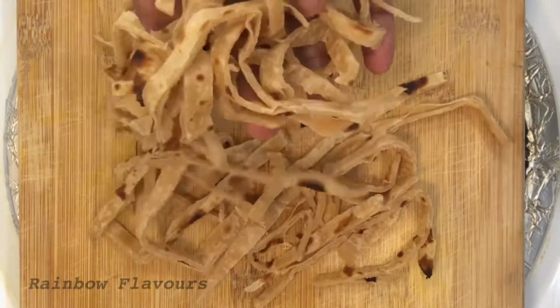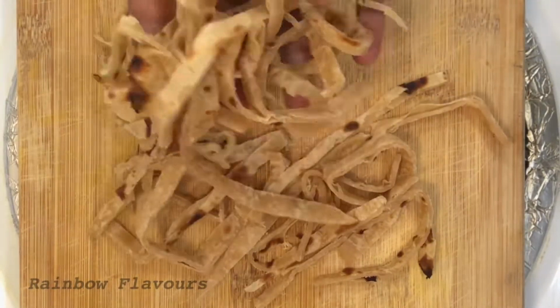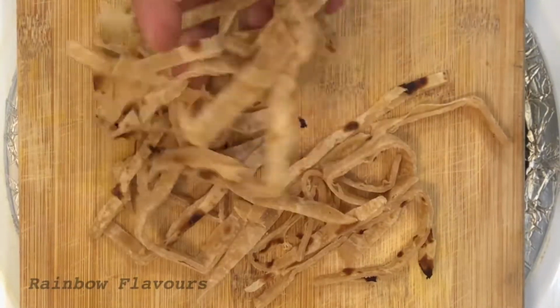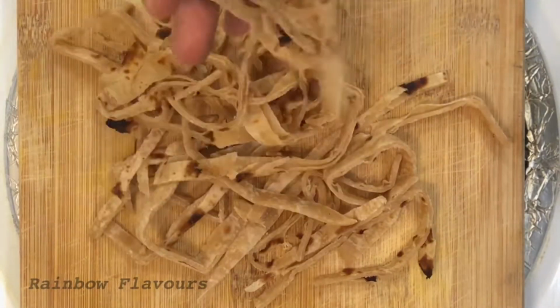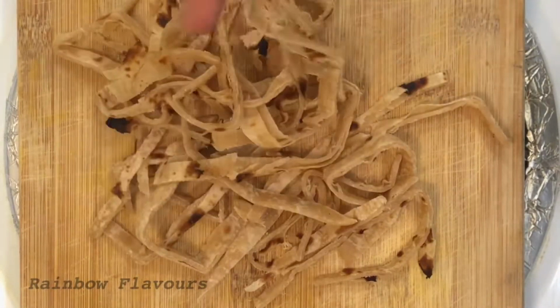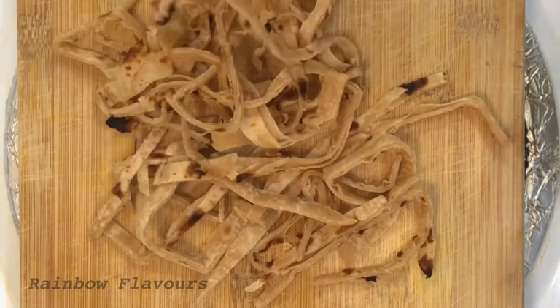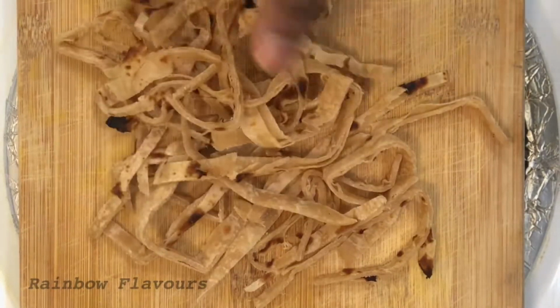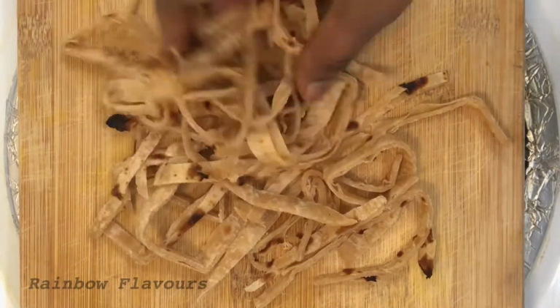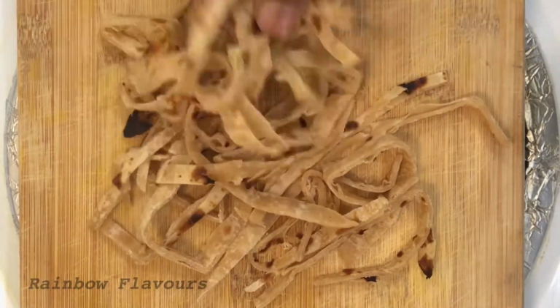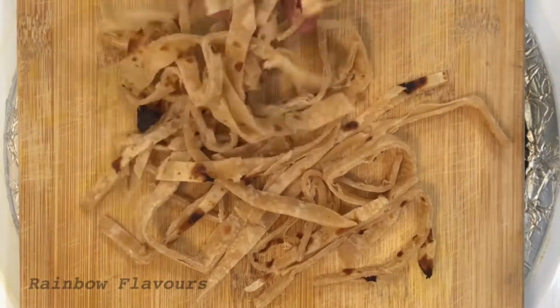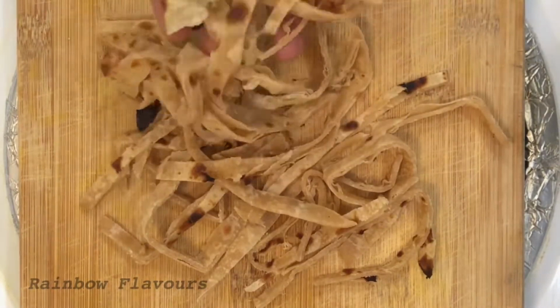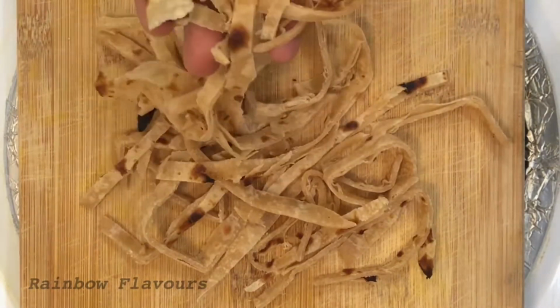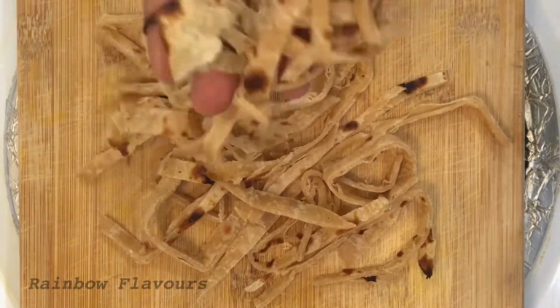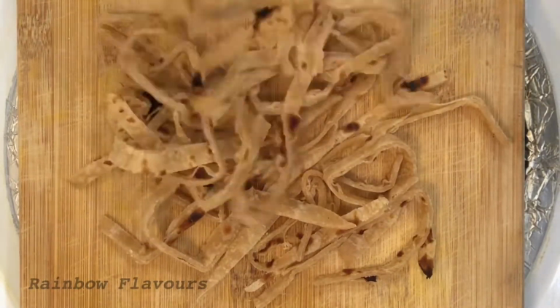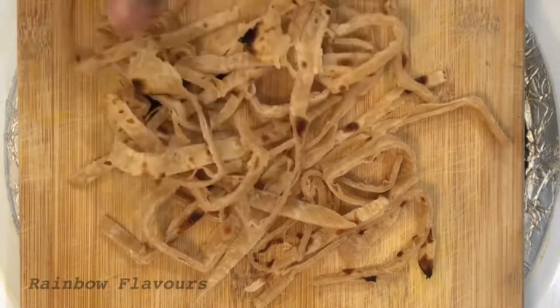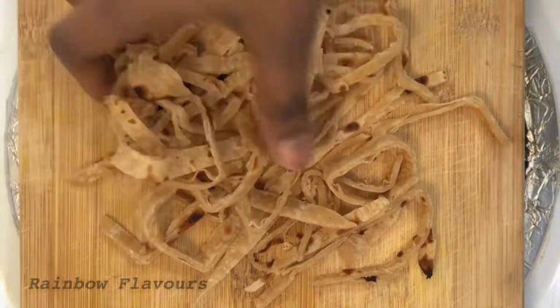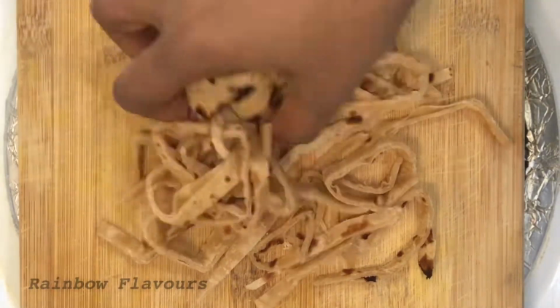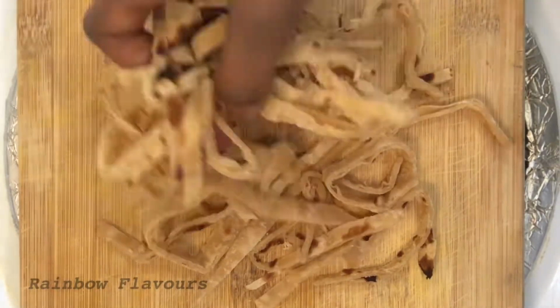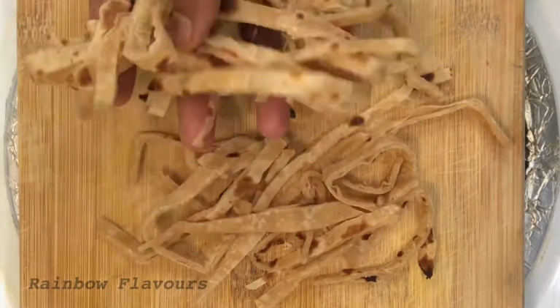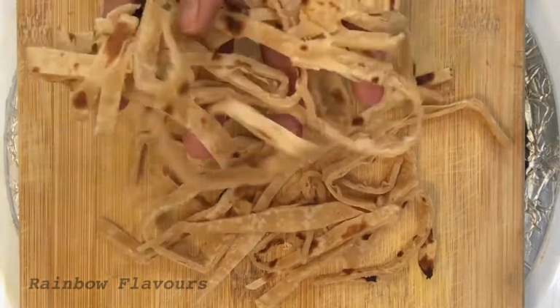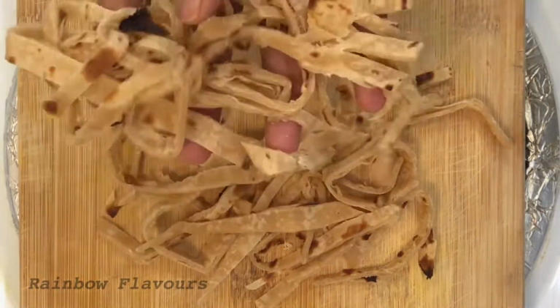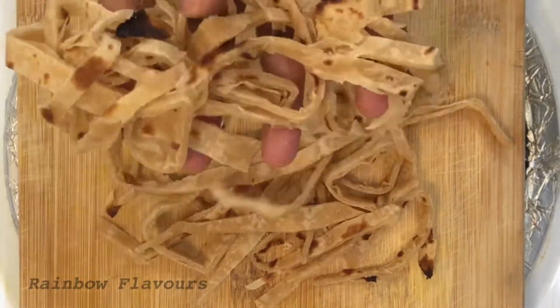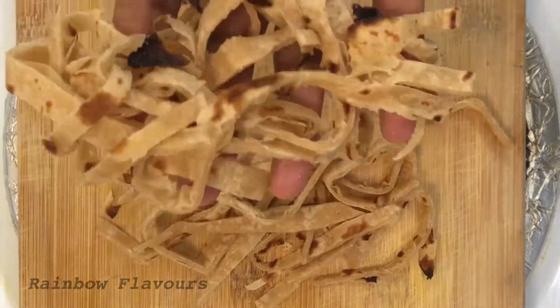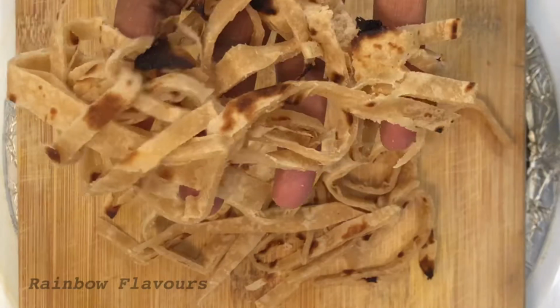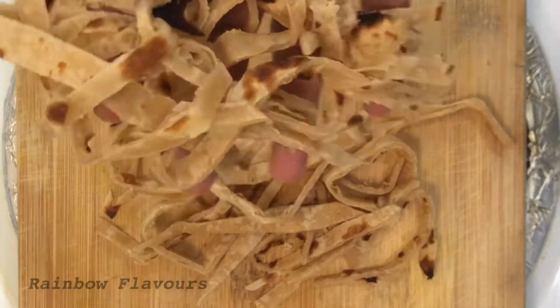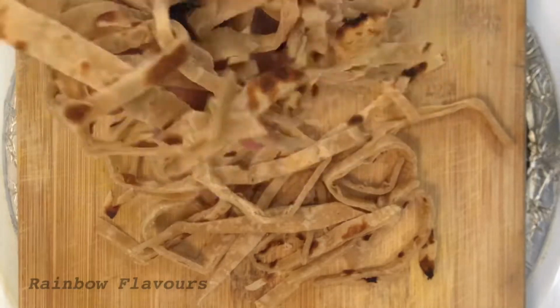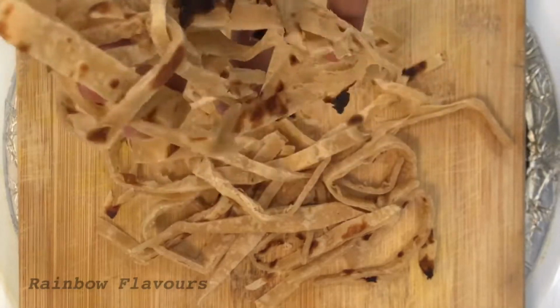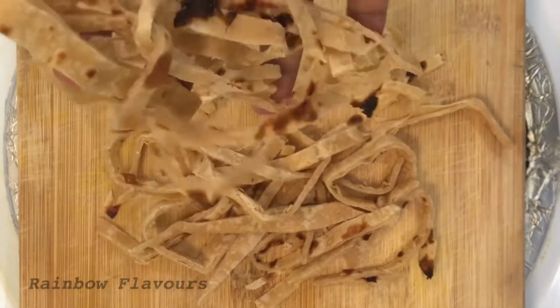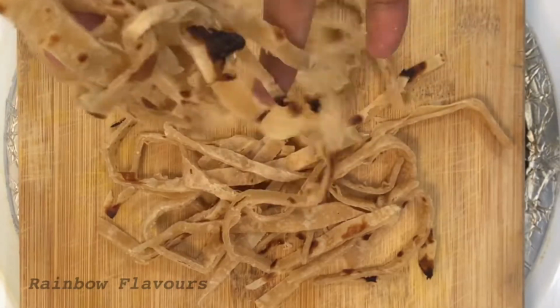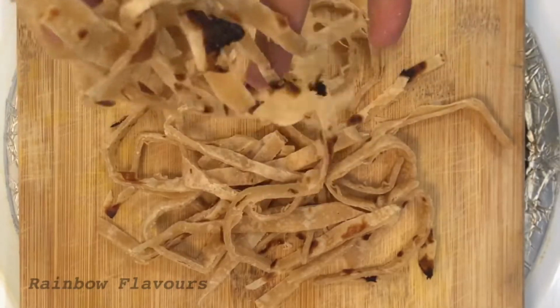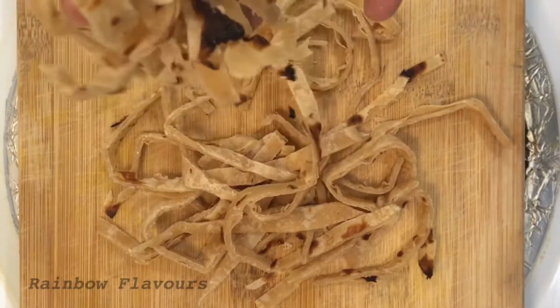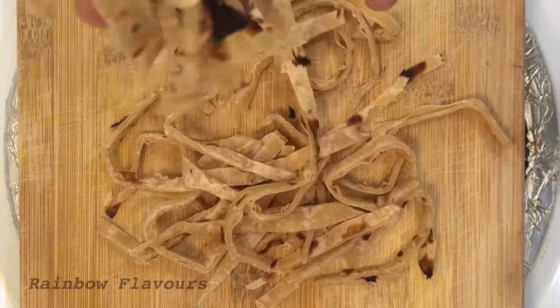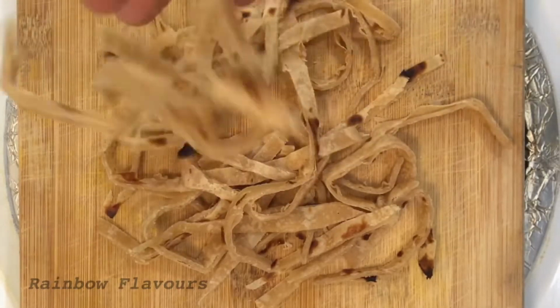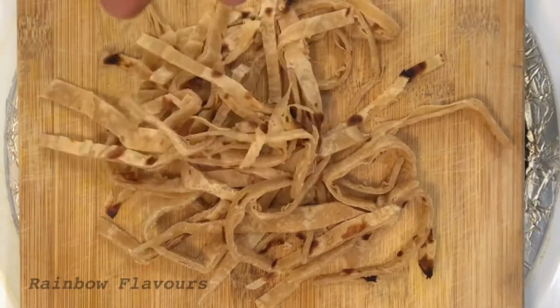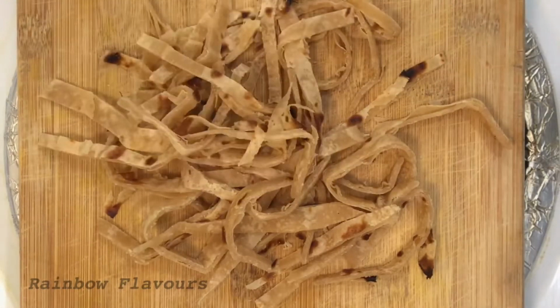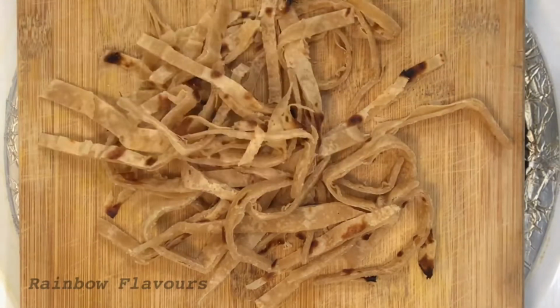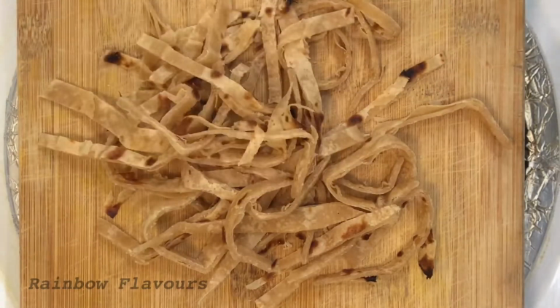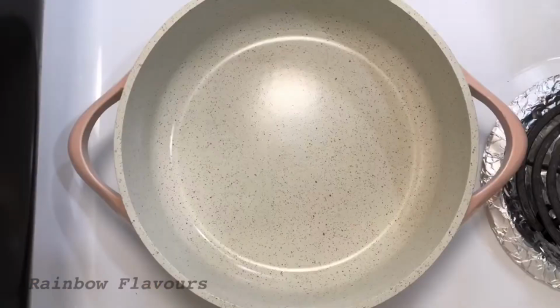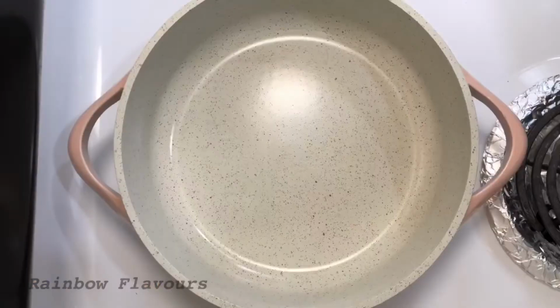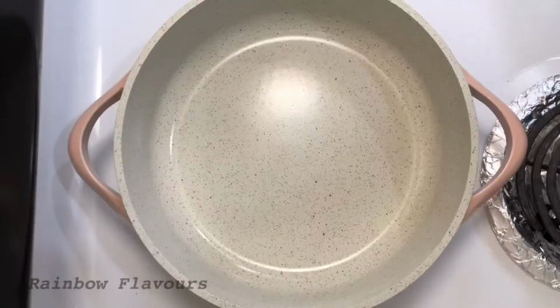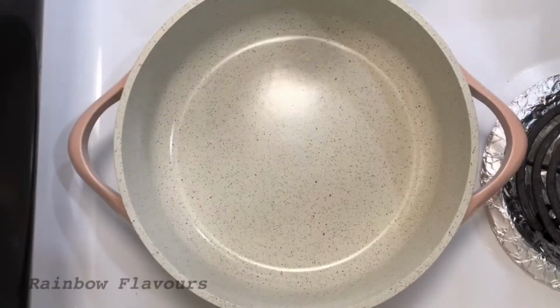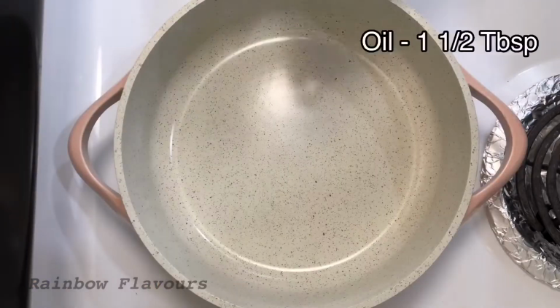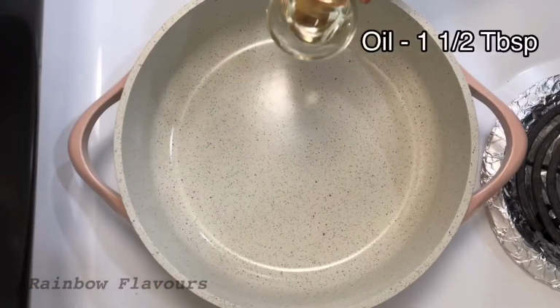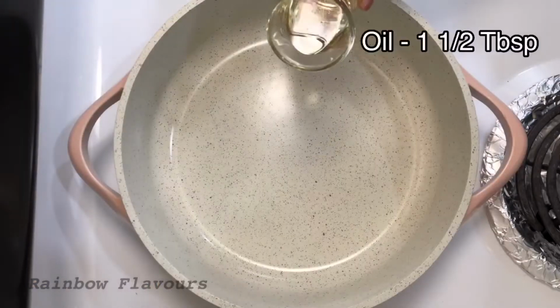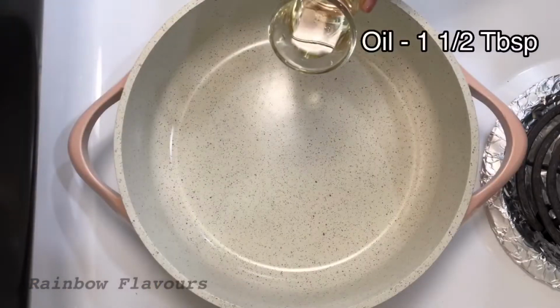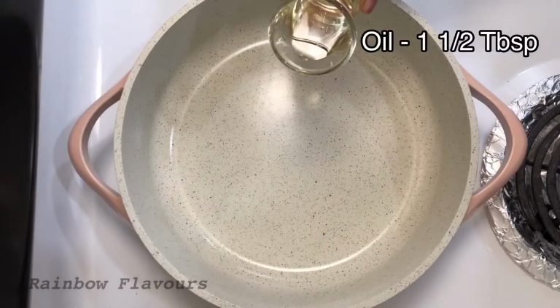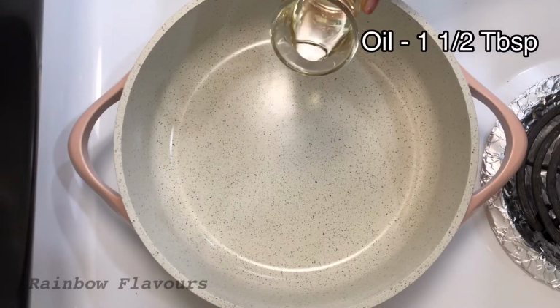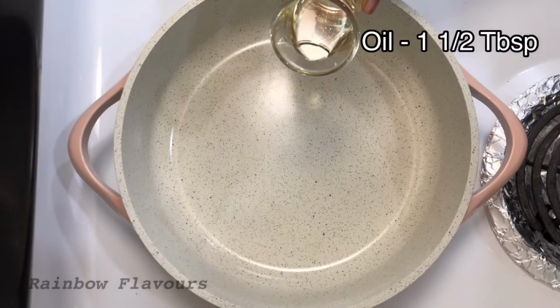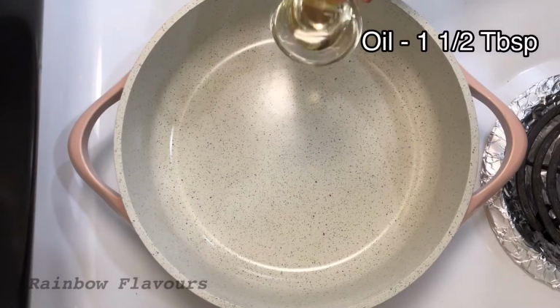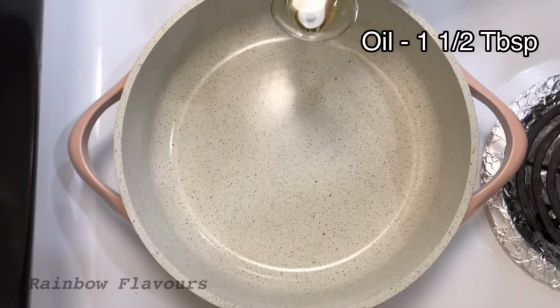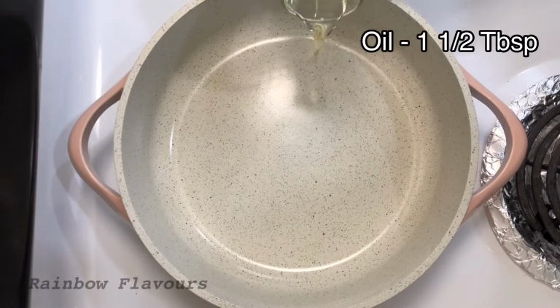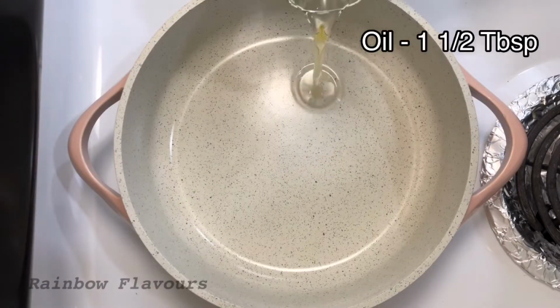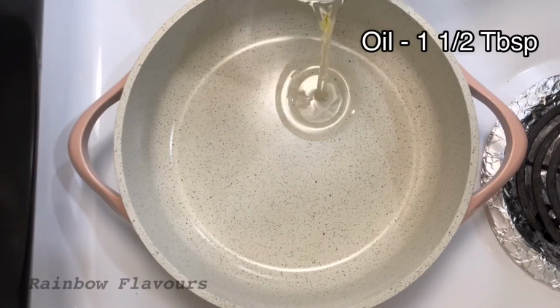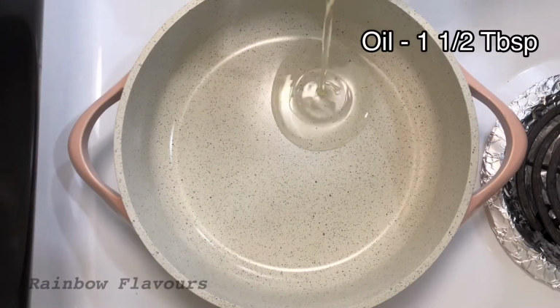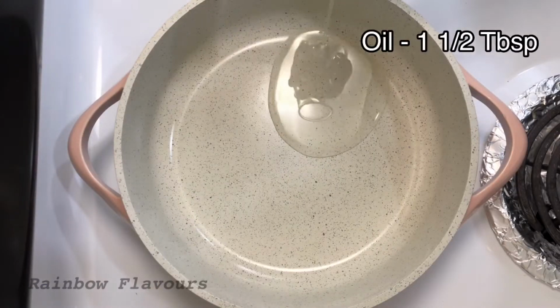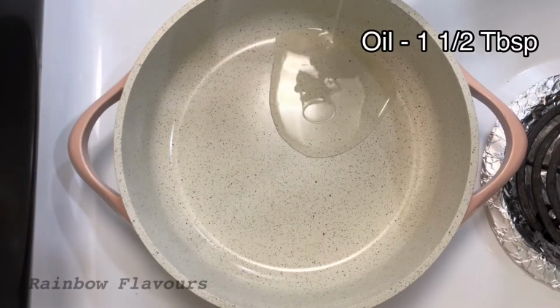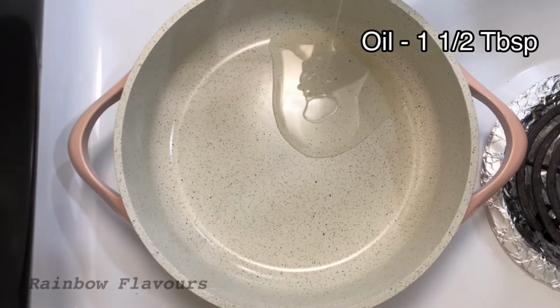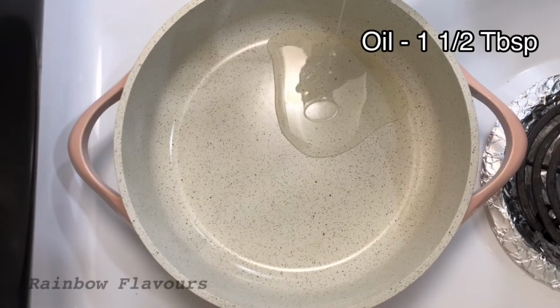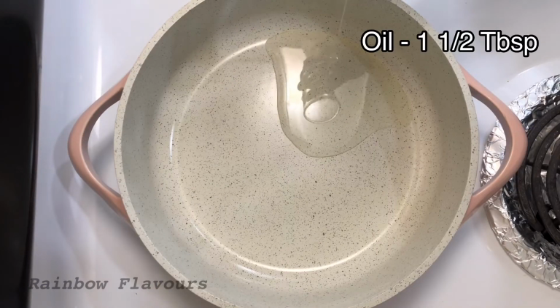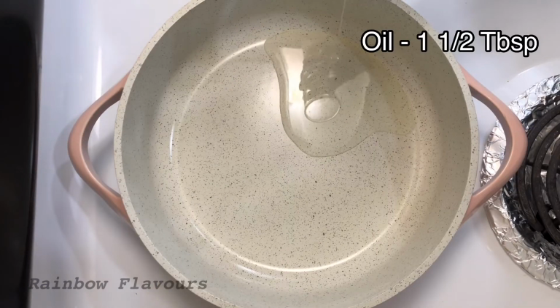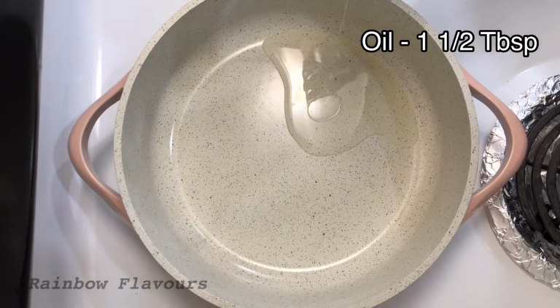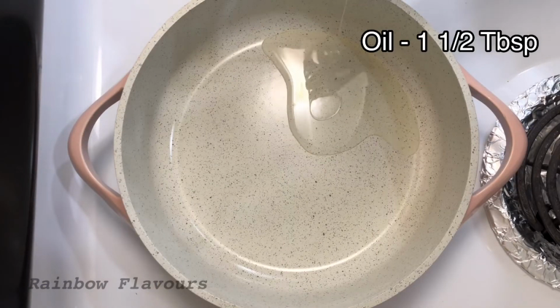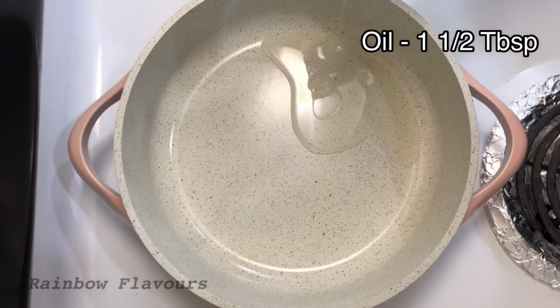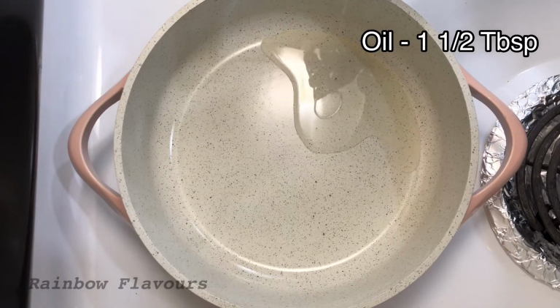Cut all chapatis. Add 1 tablespoon of oil to the pan.